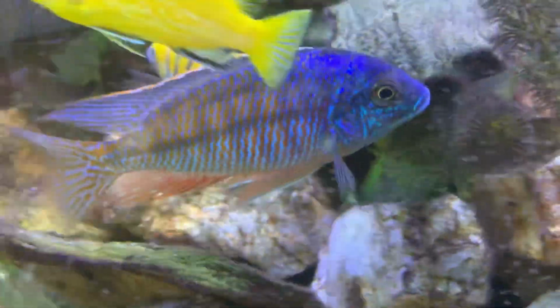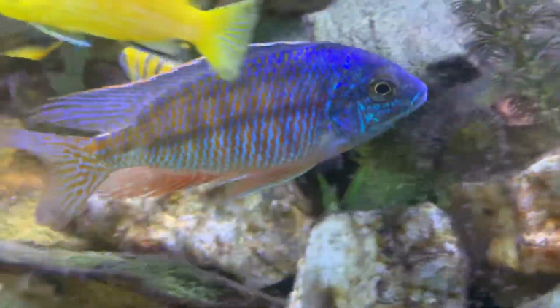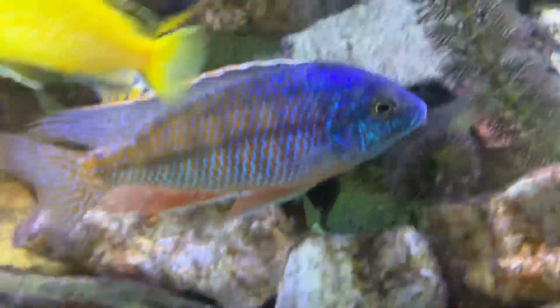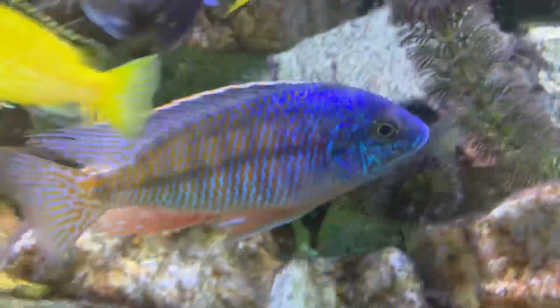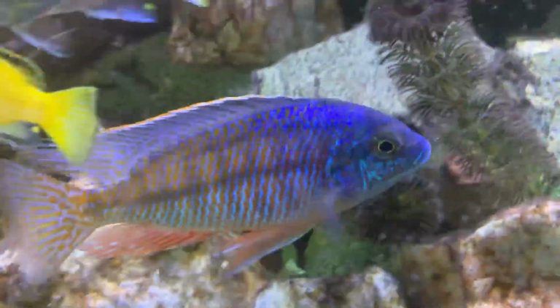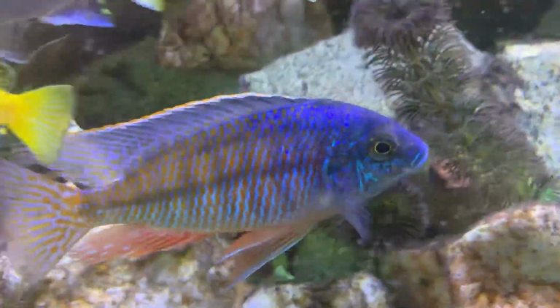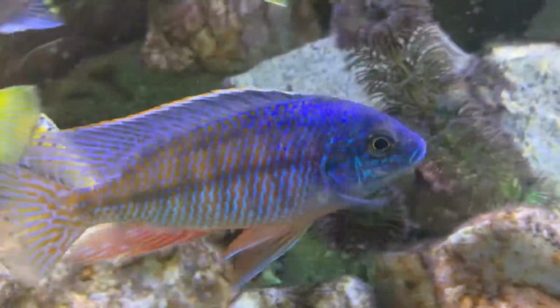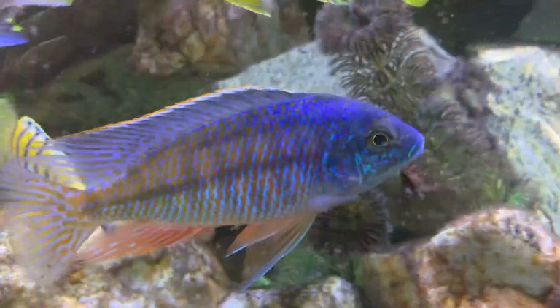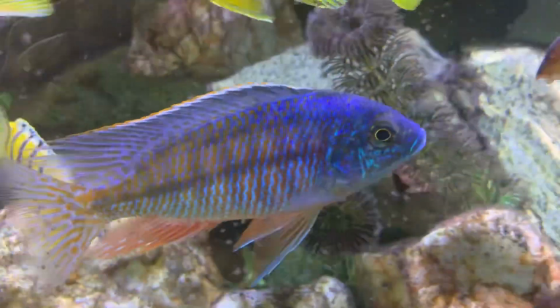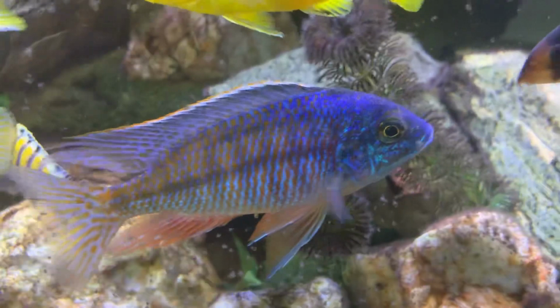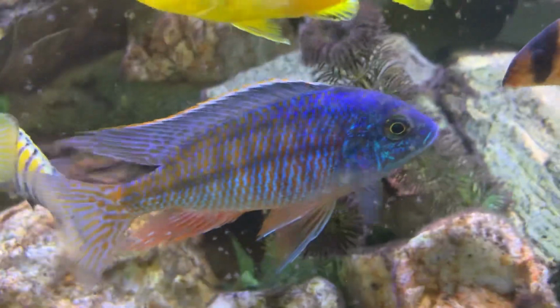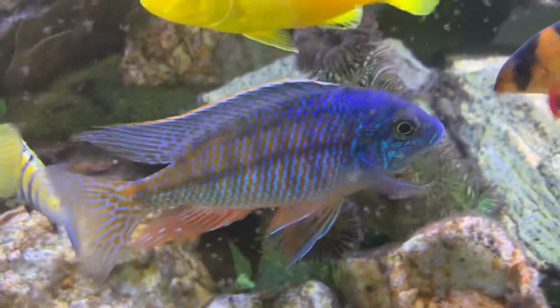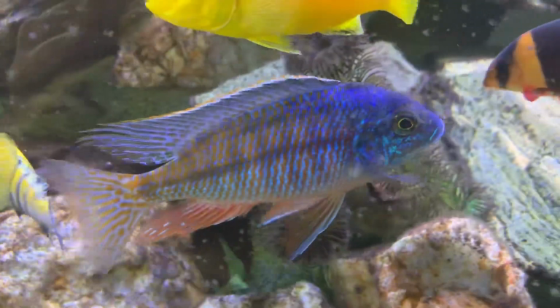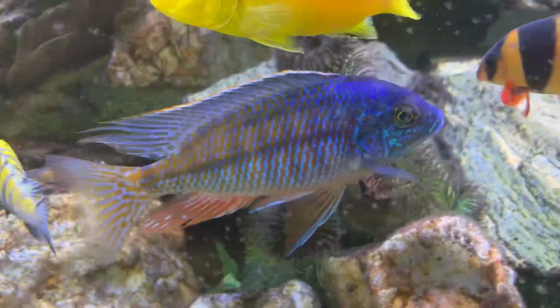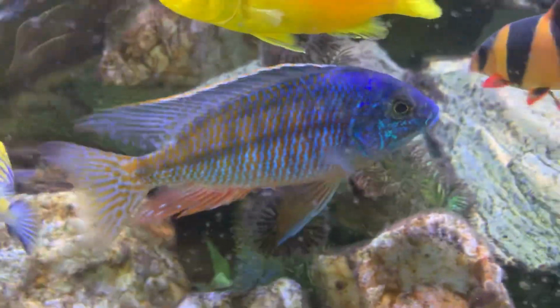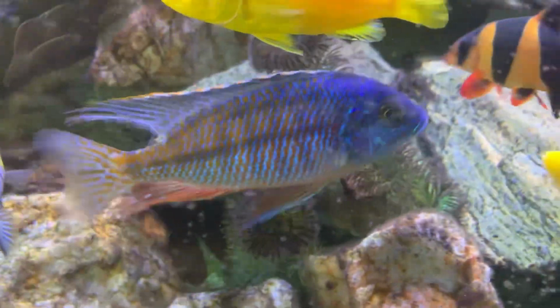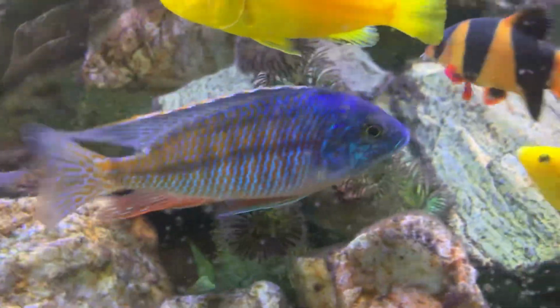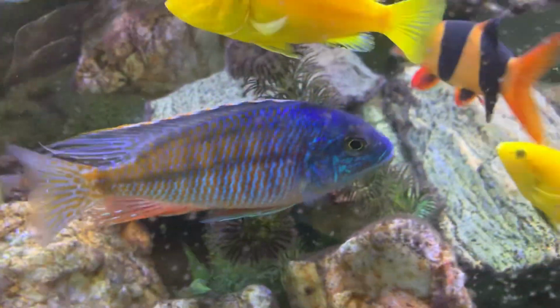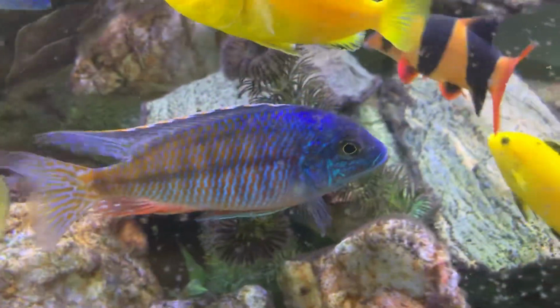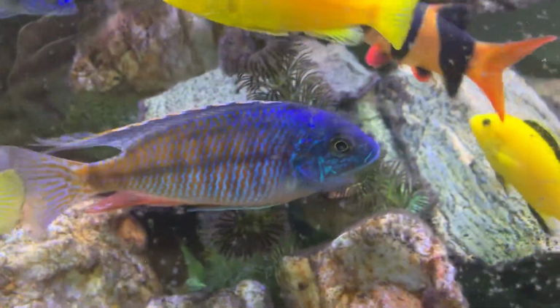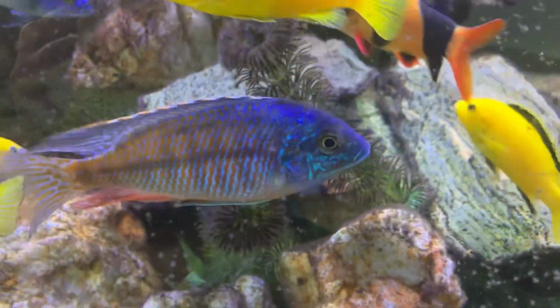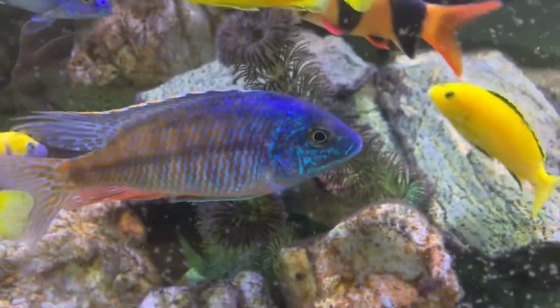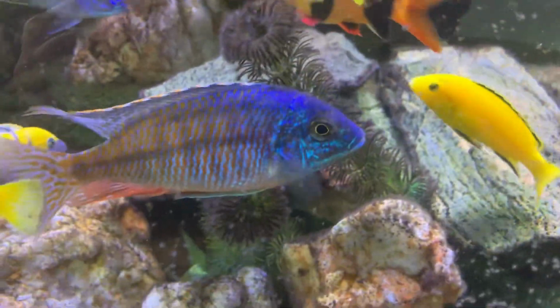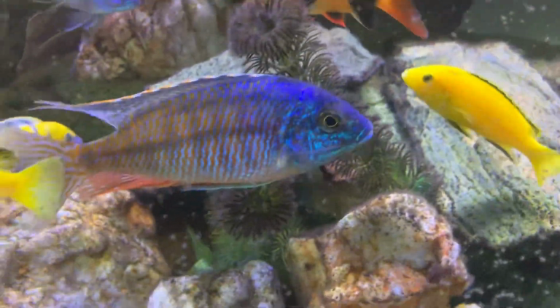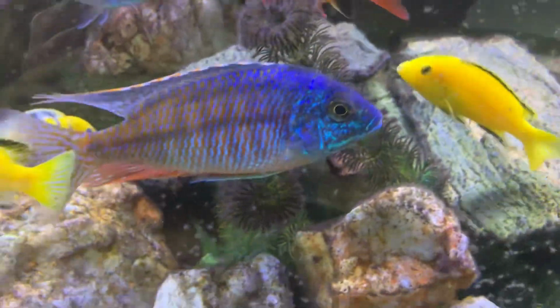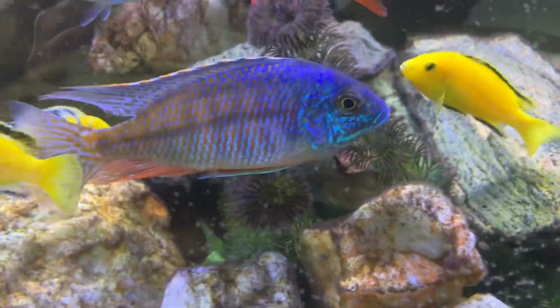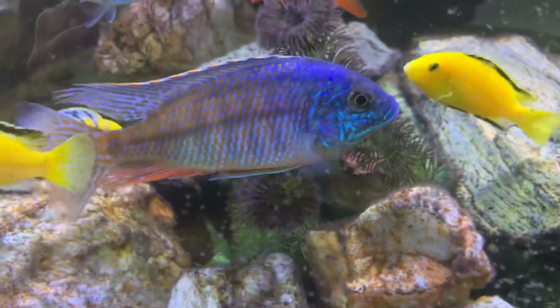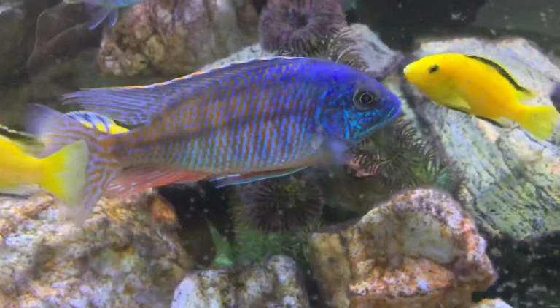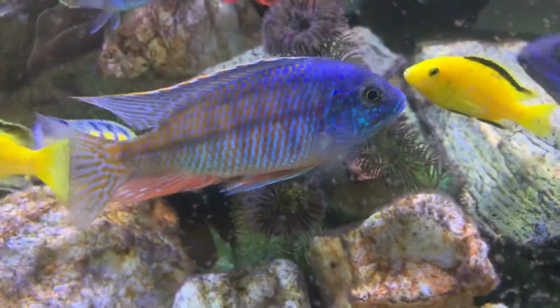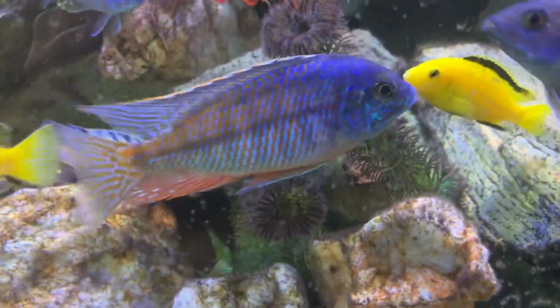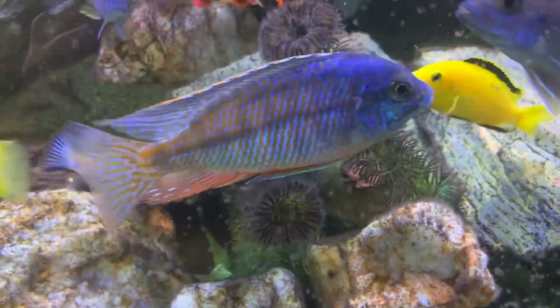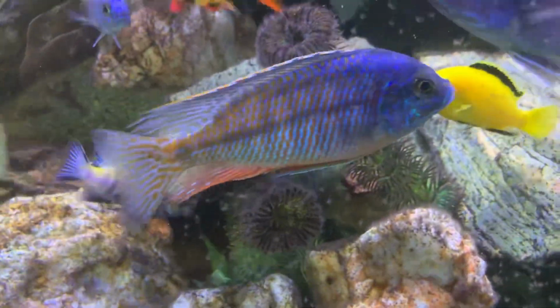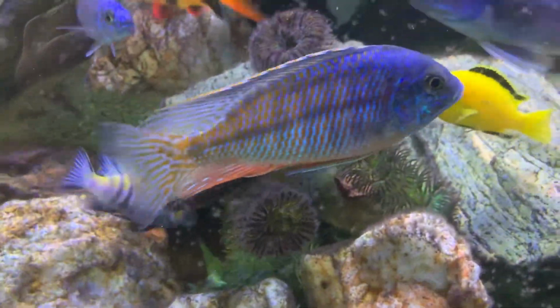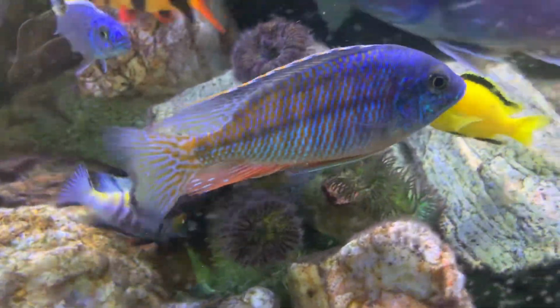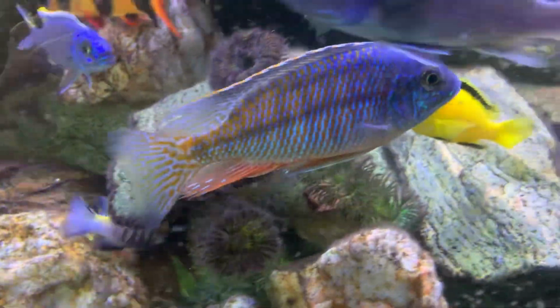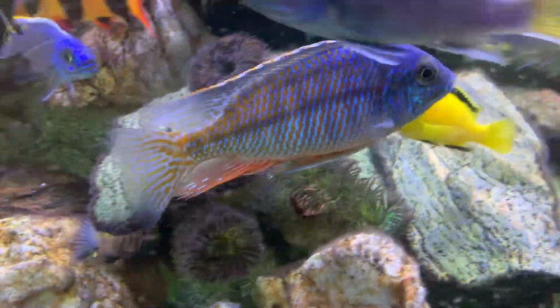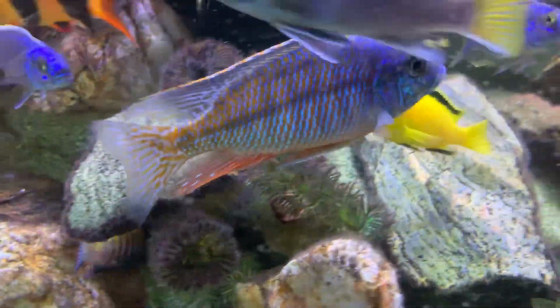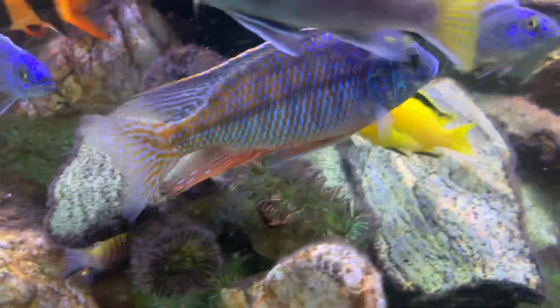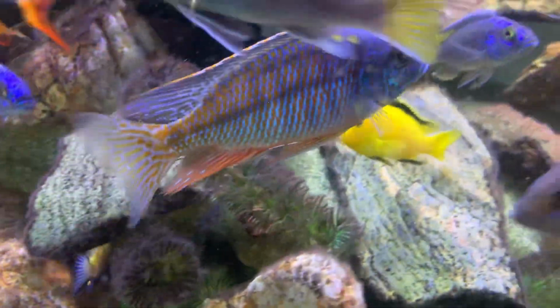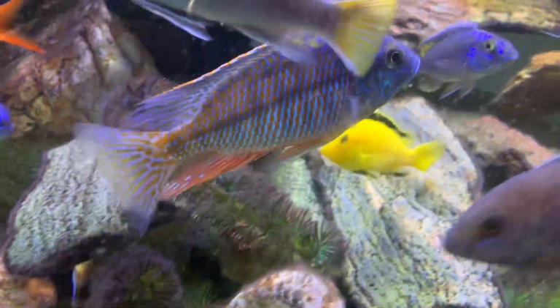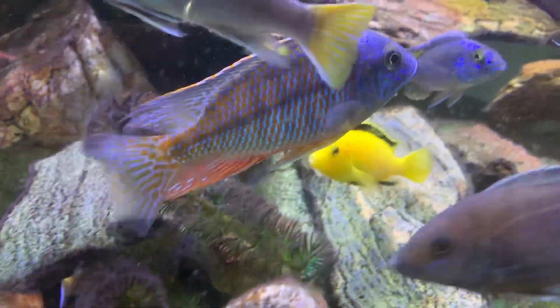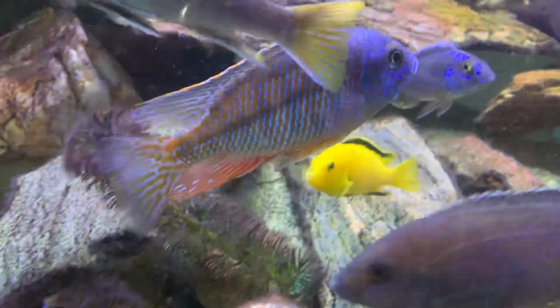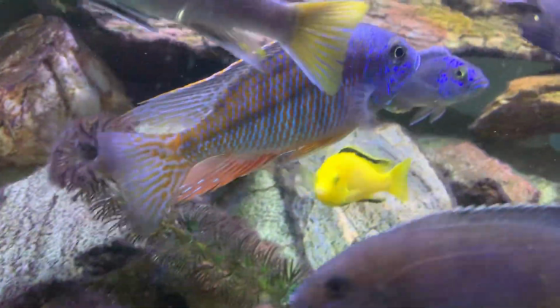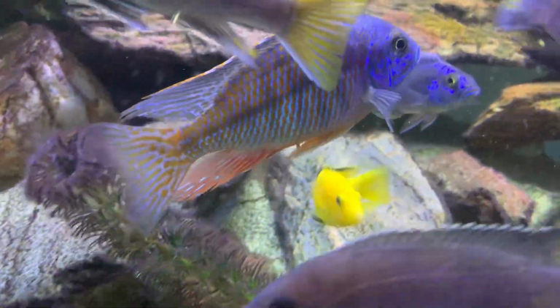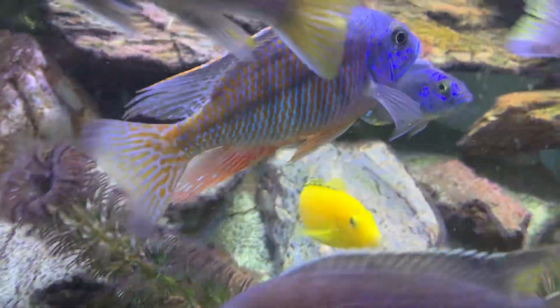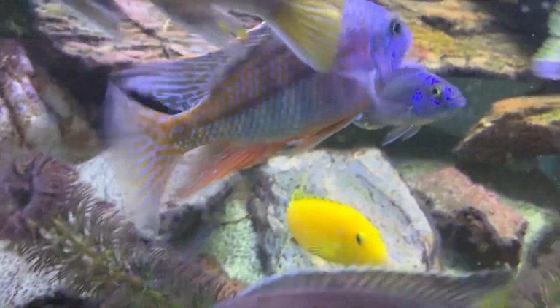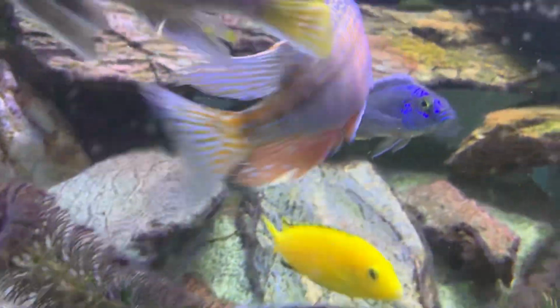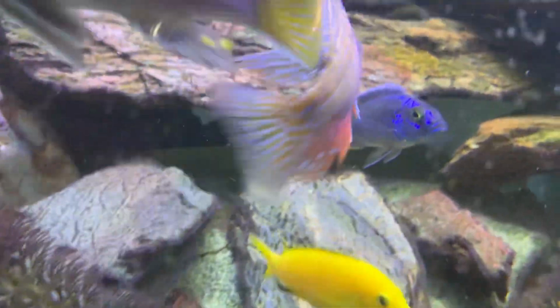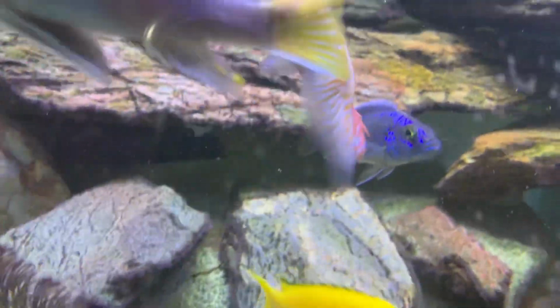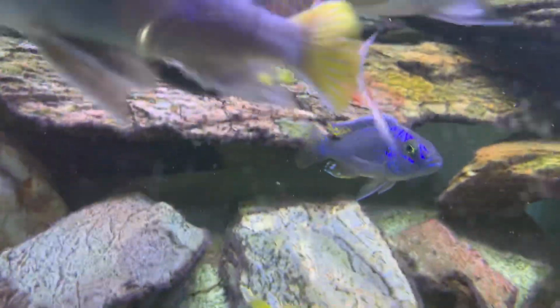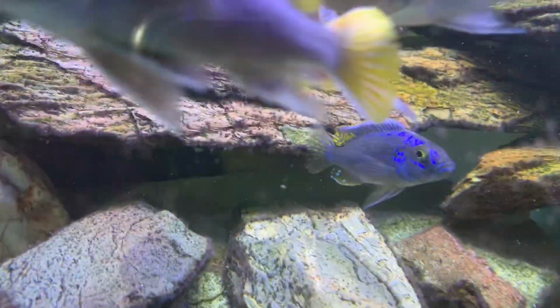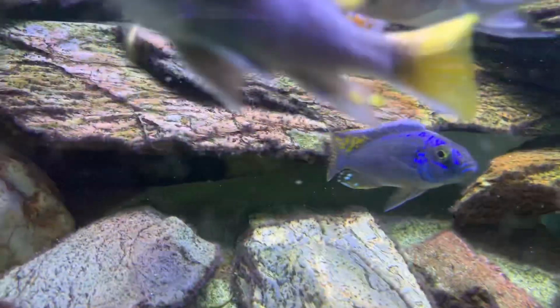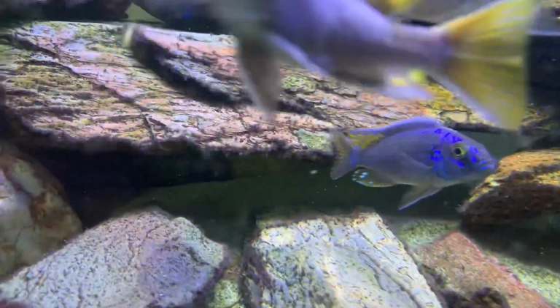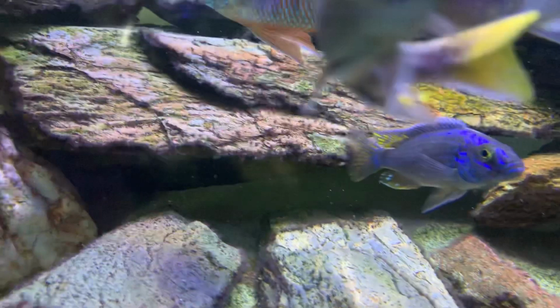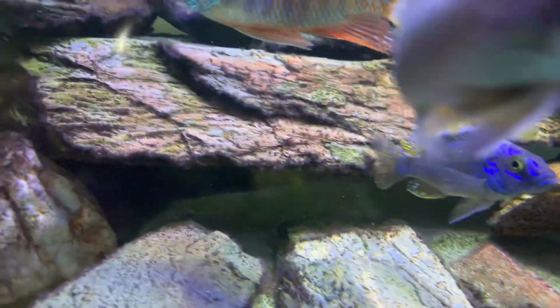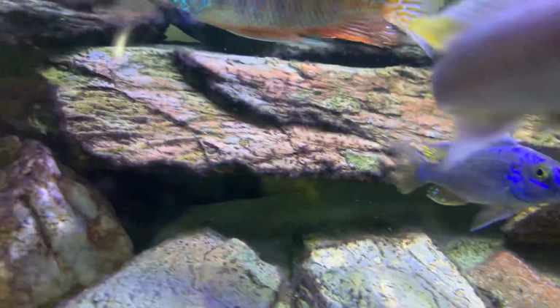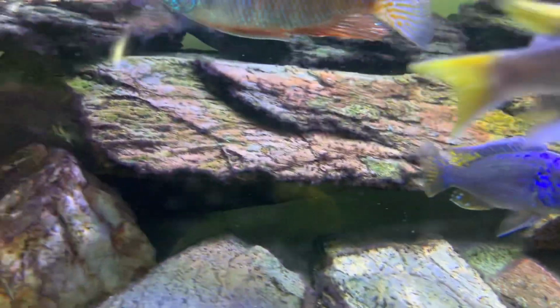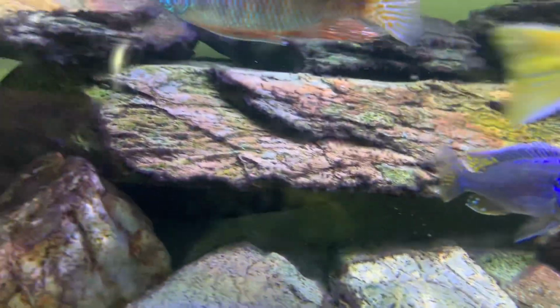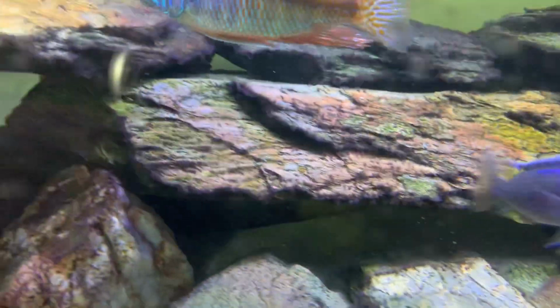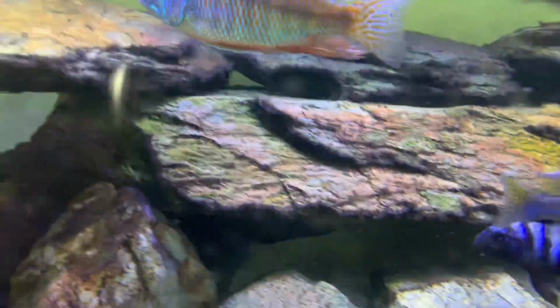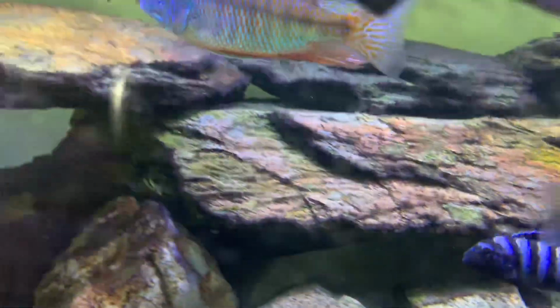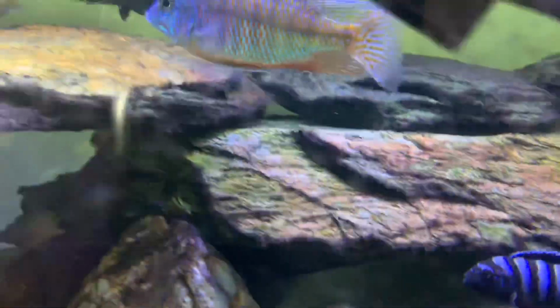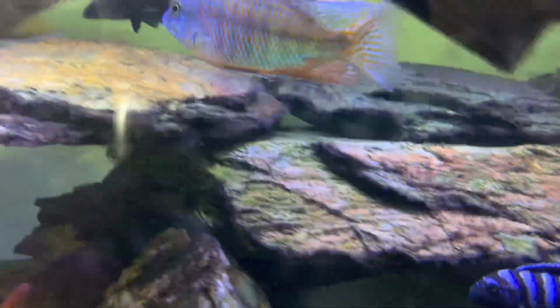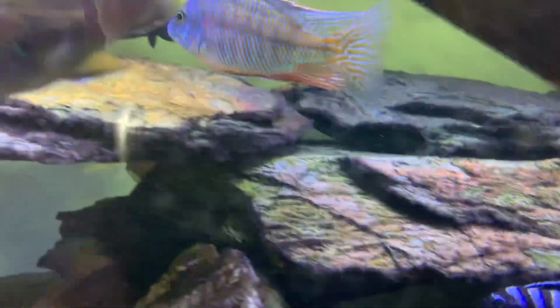Really beautiful looking fish. They'll rival any saltwater fish in full colour.